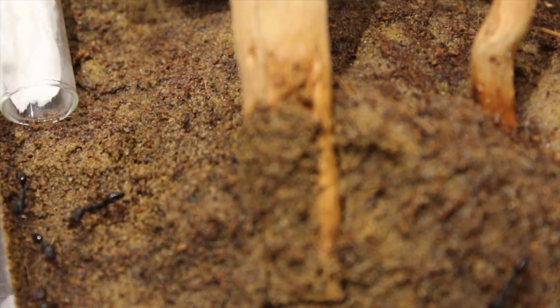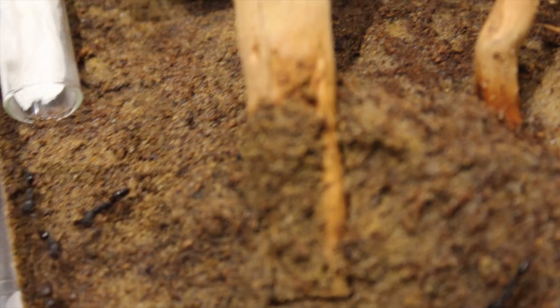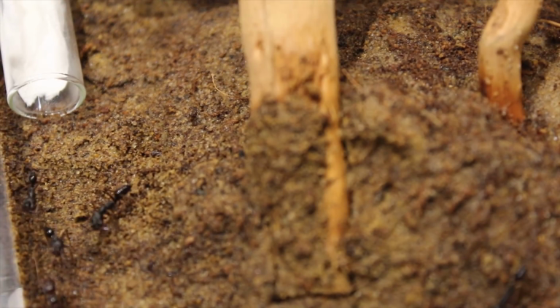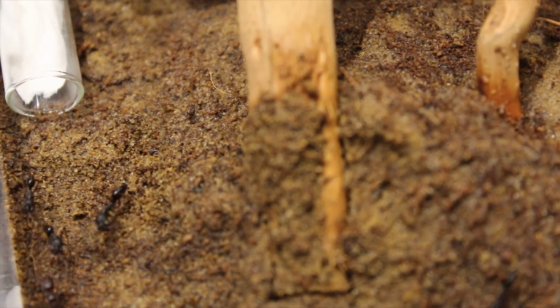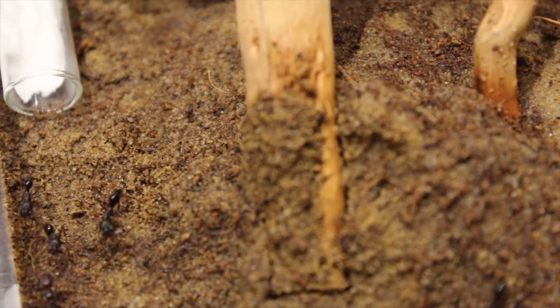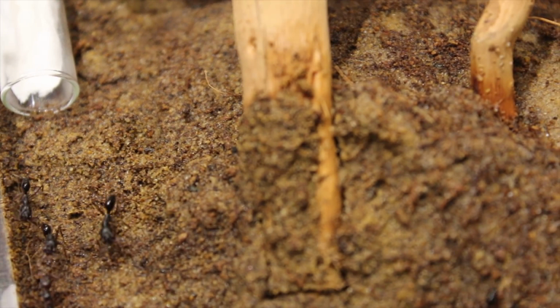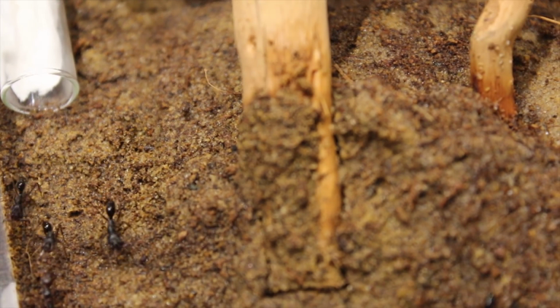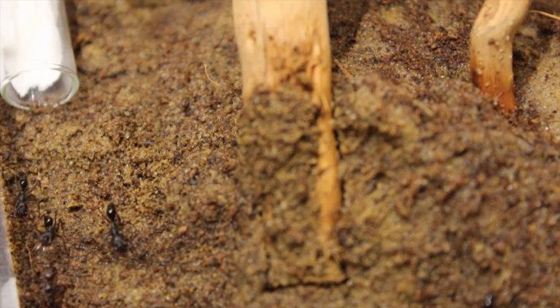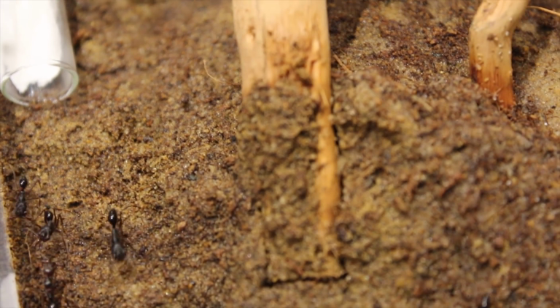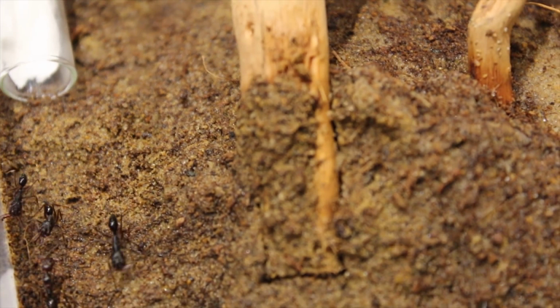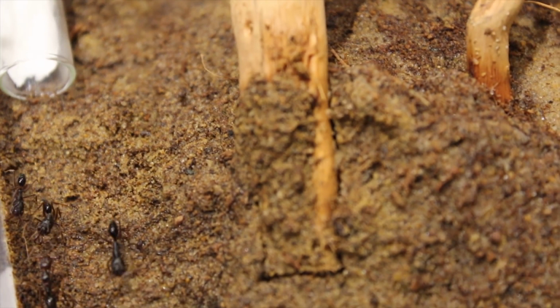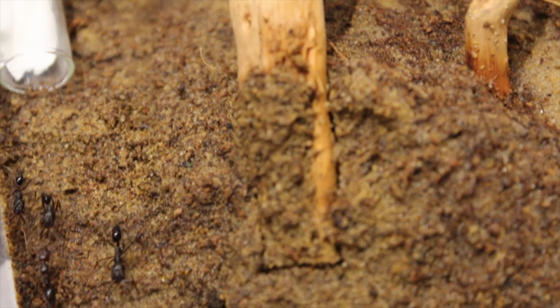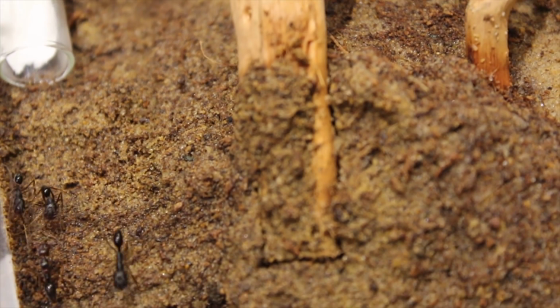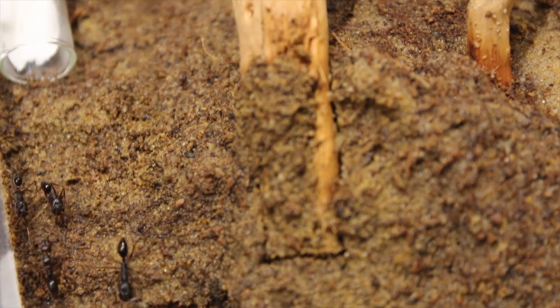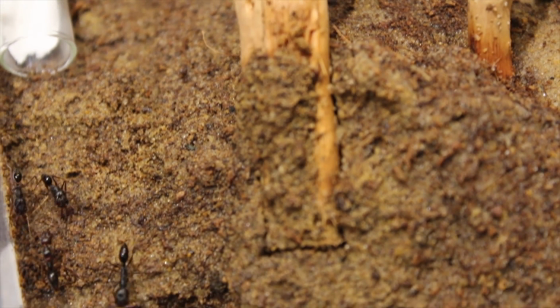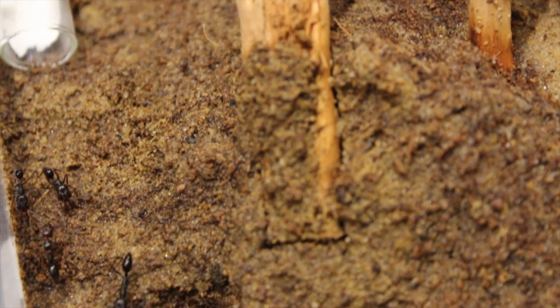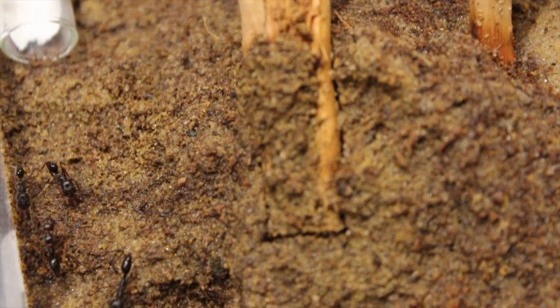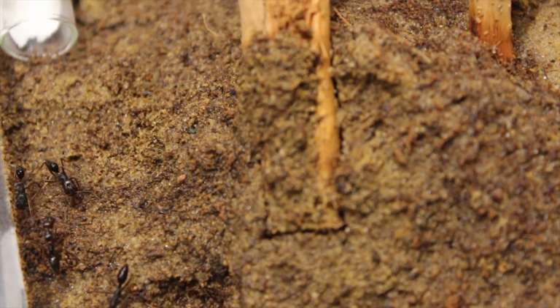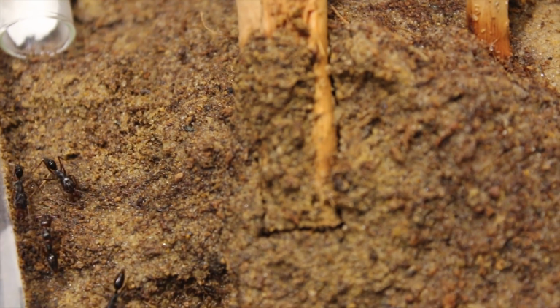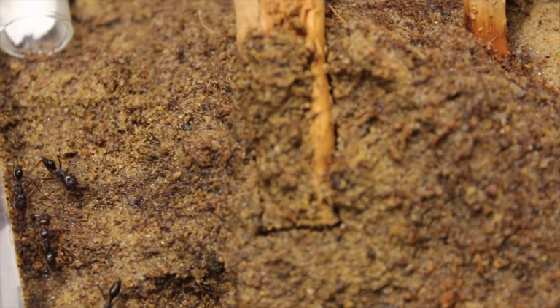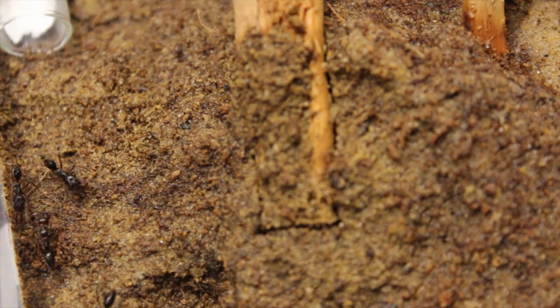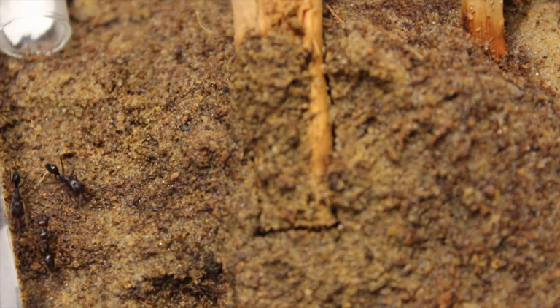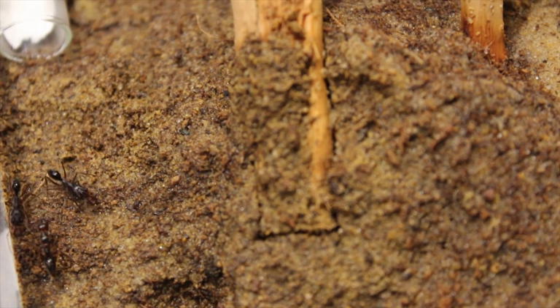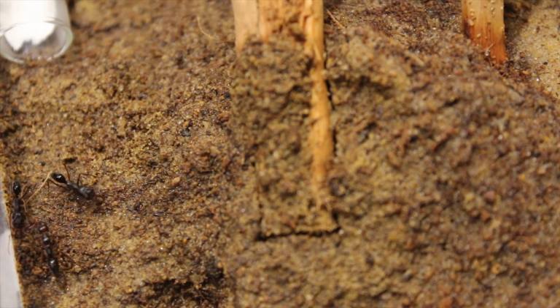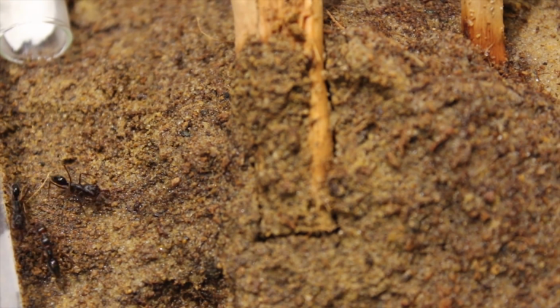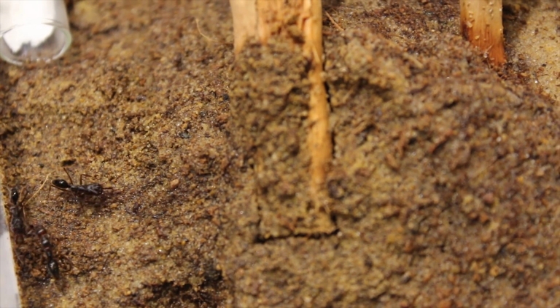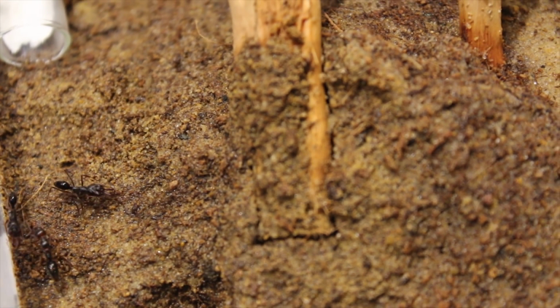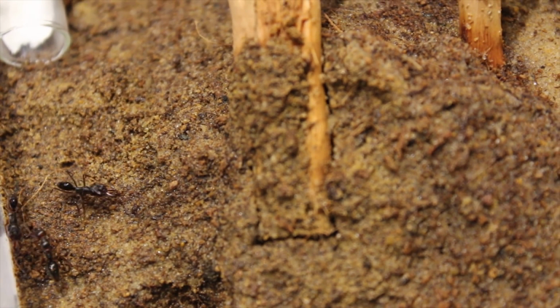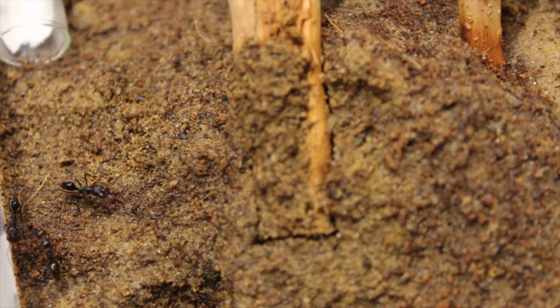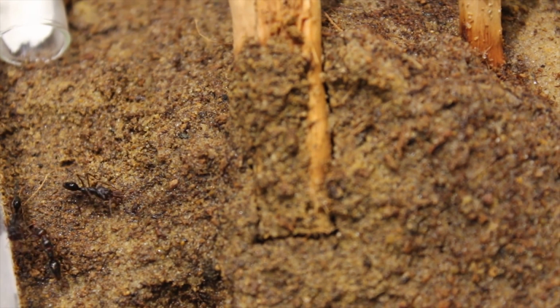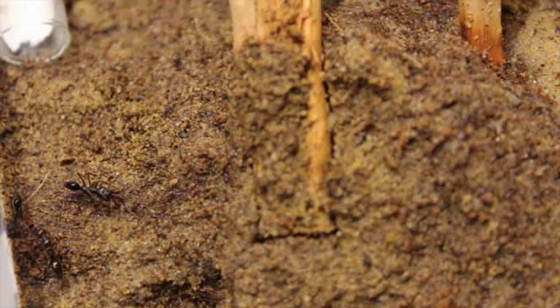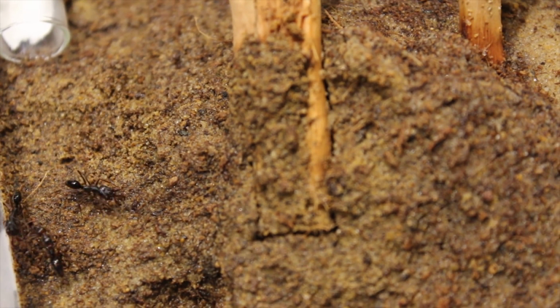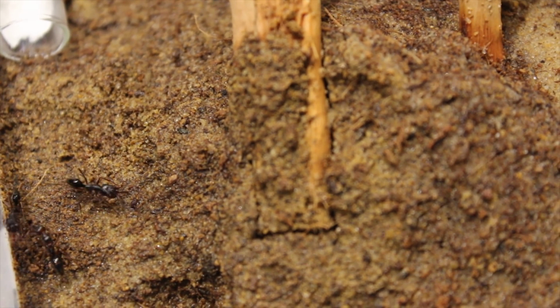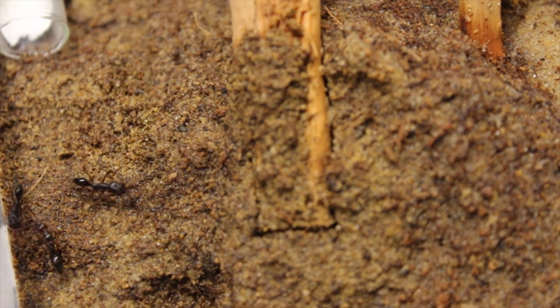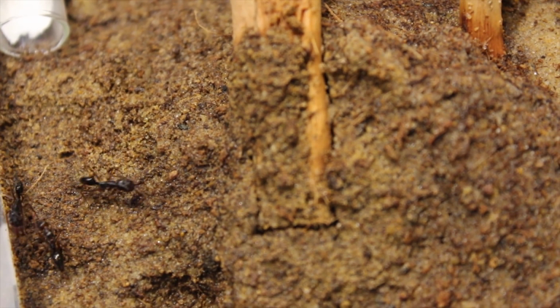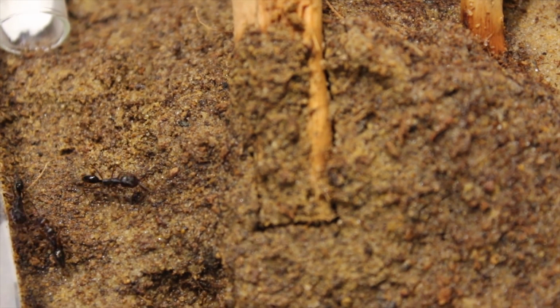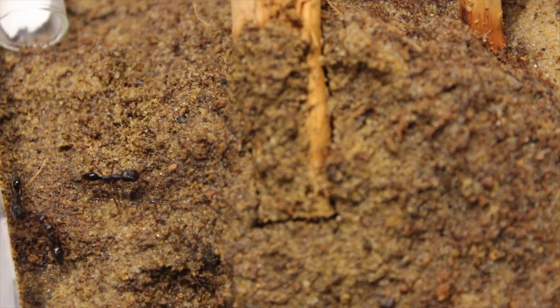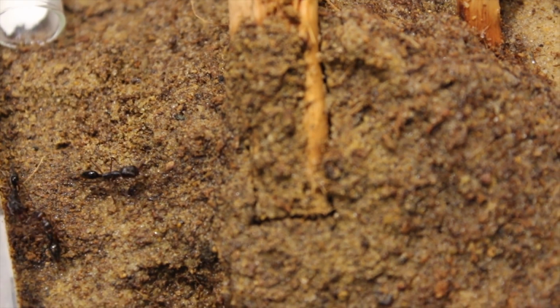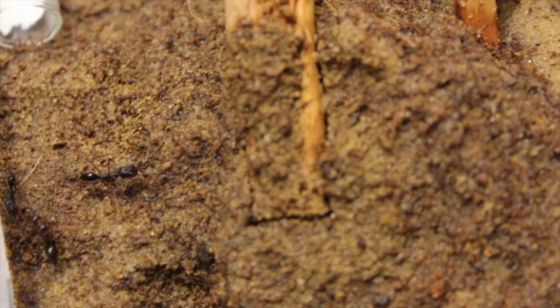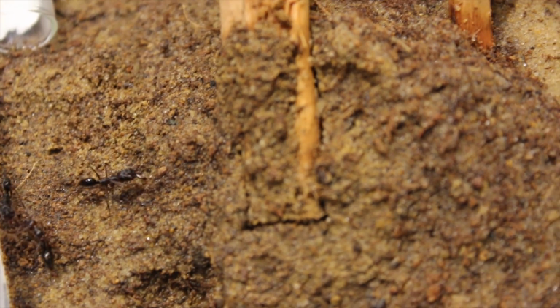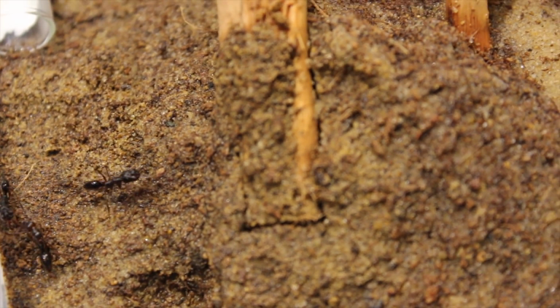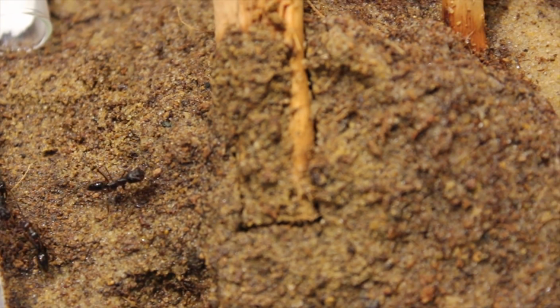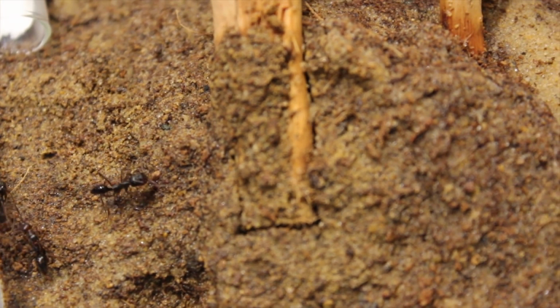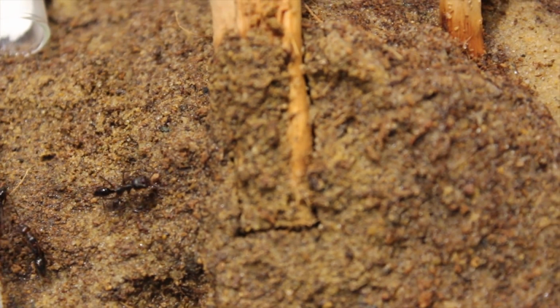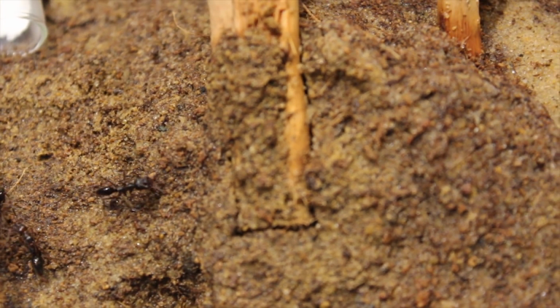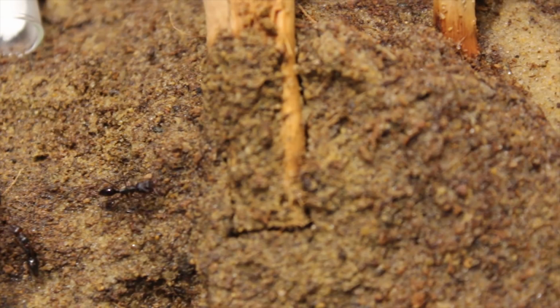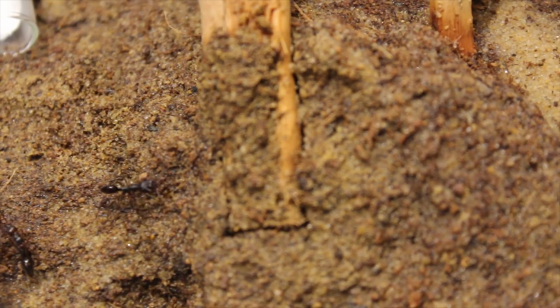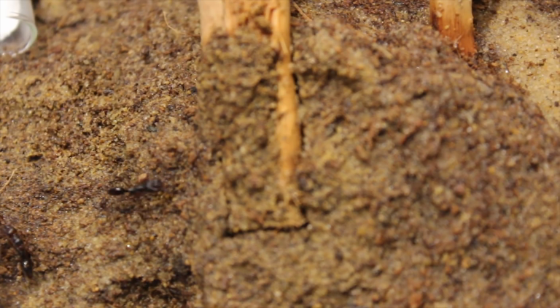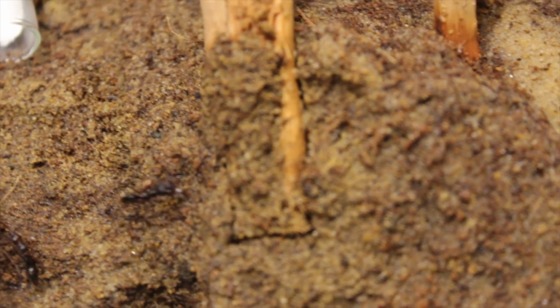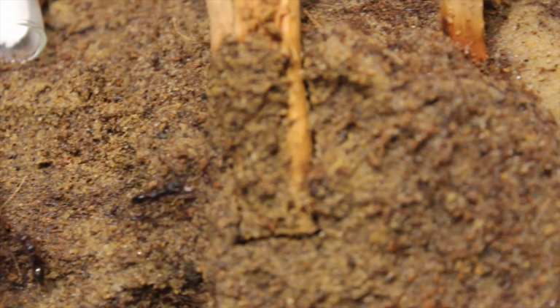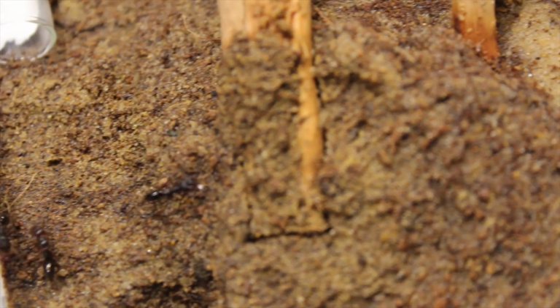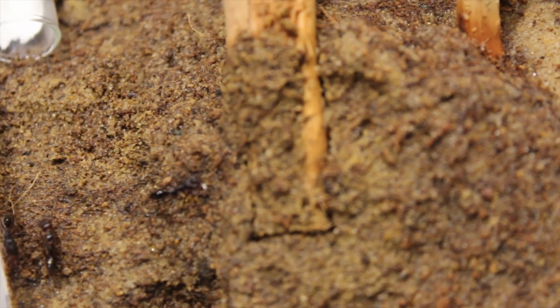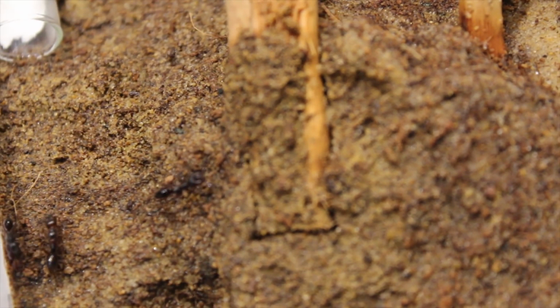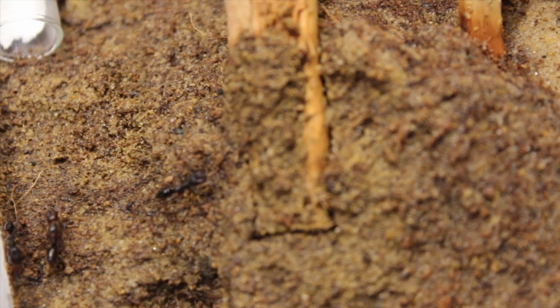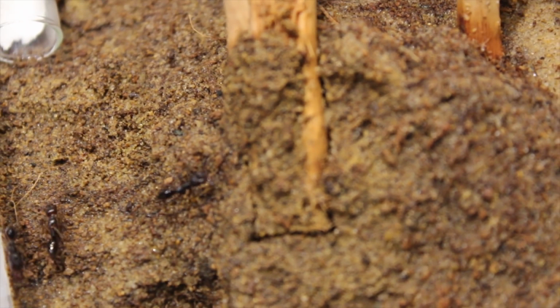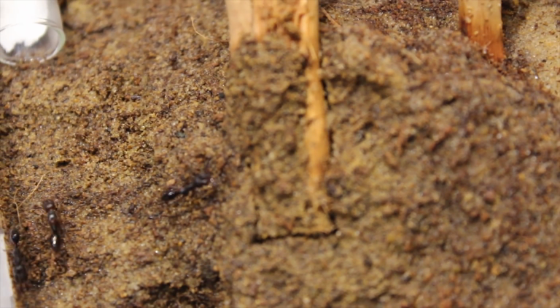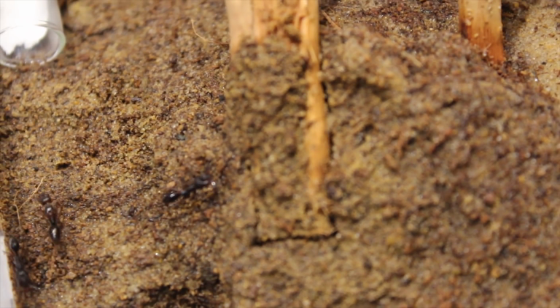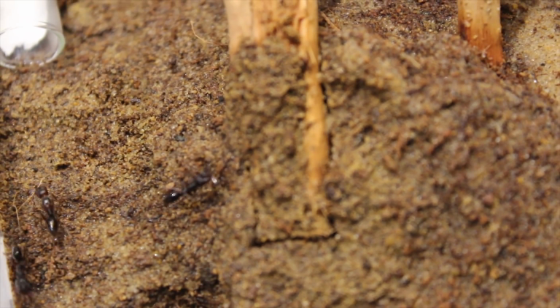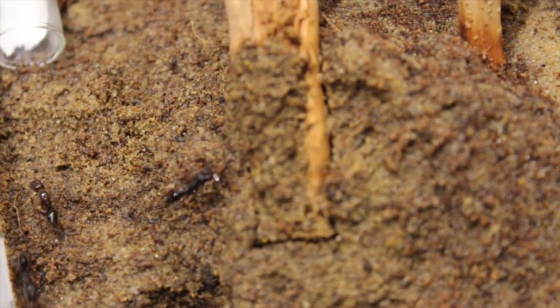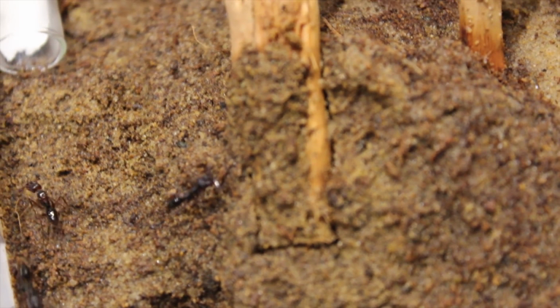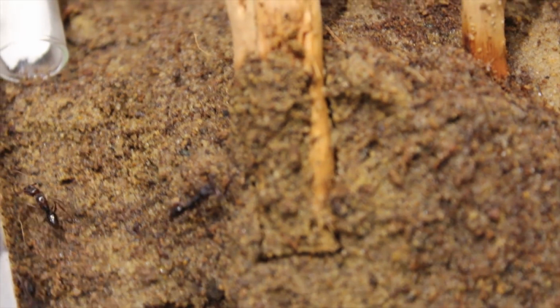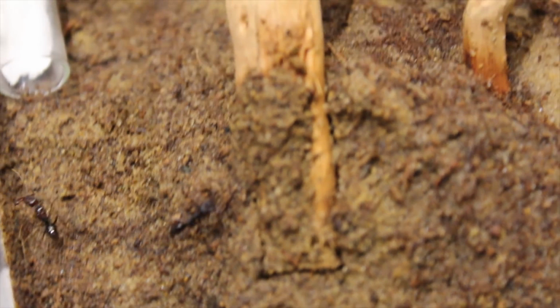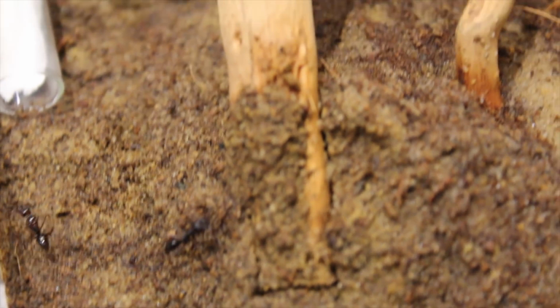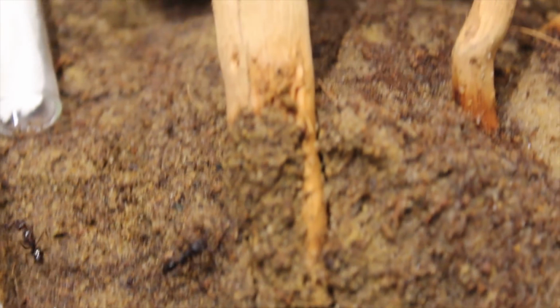Hi guys, it's Ants Britannia, and today I'm going to be showing you my brand new trap jaw ant colony.